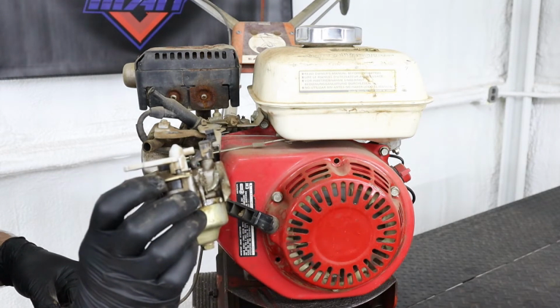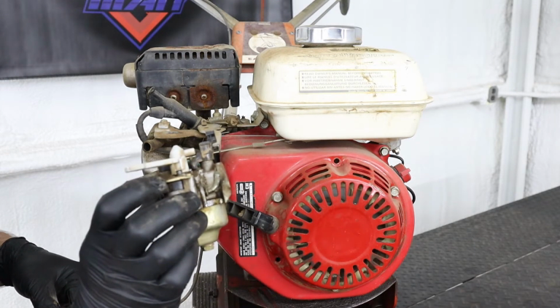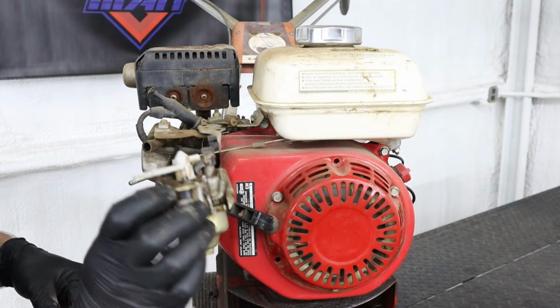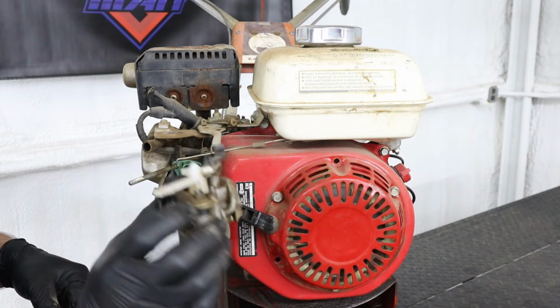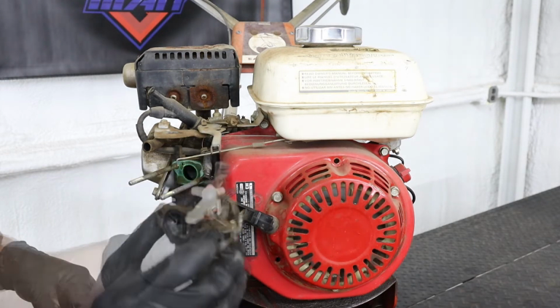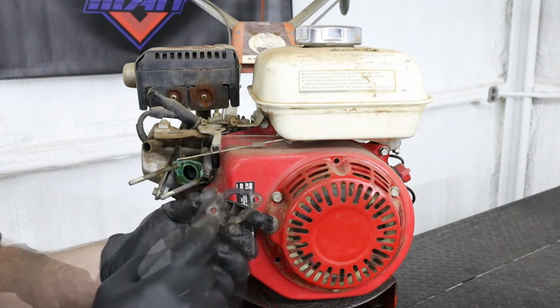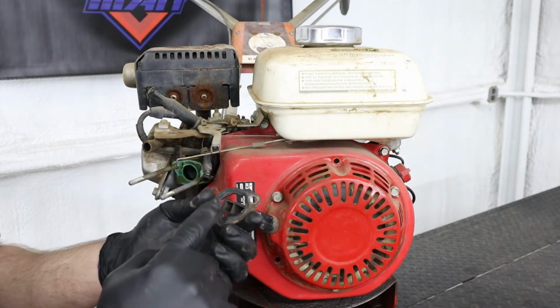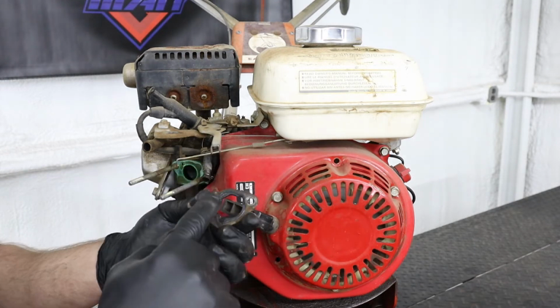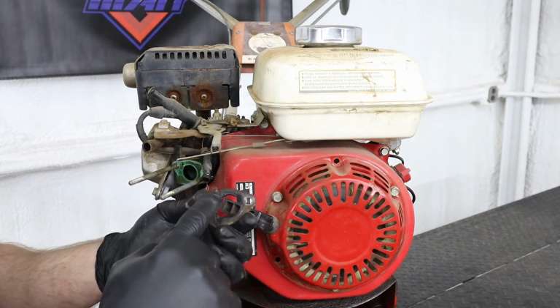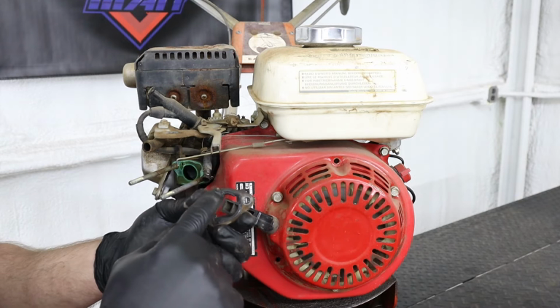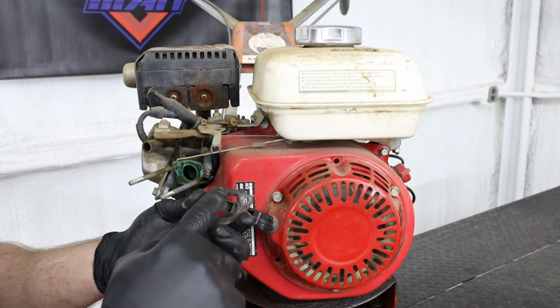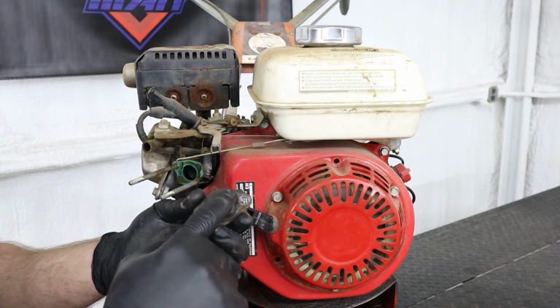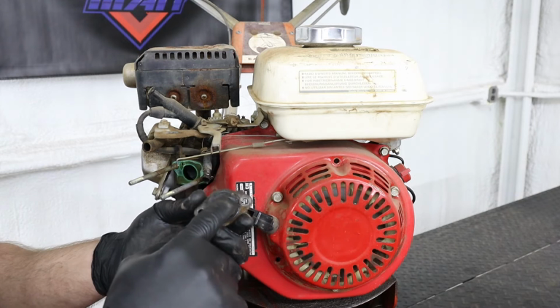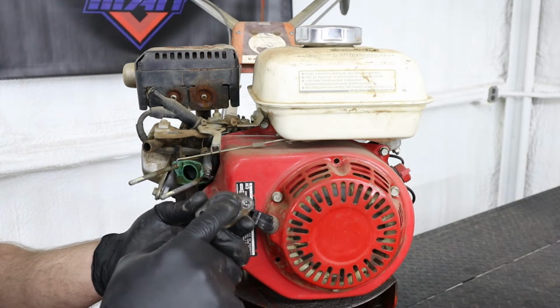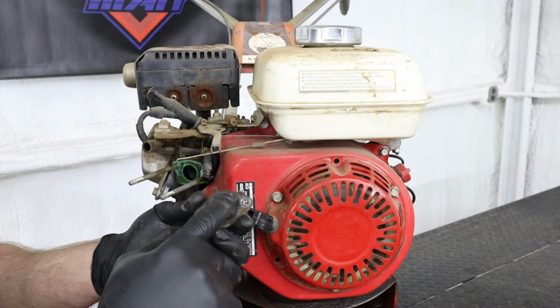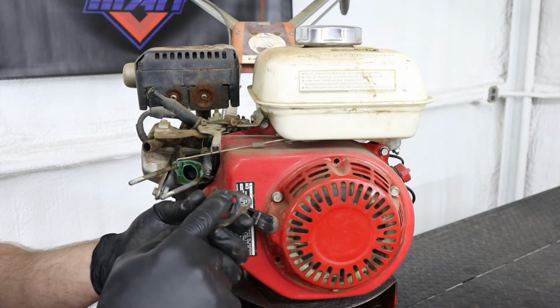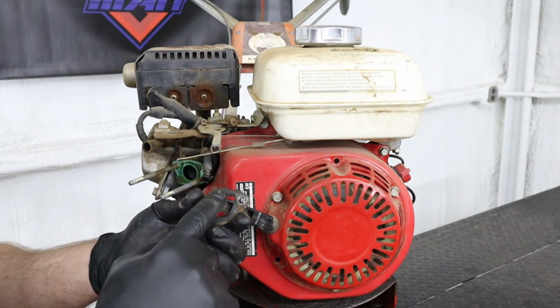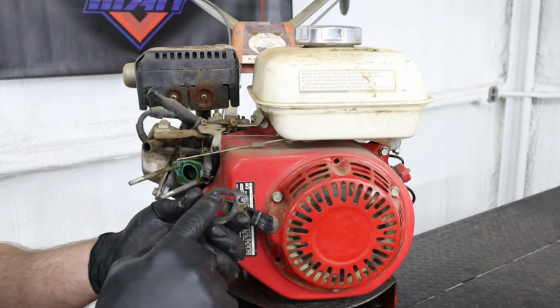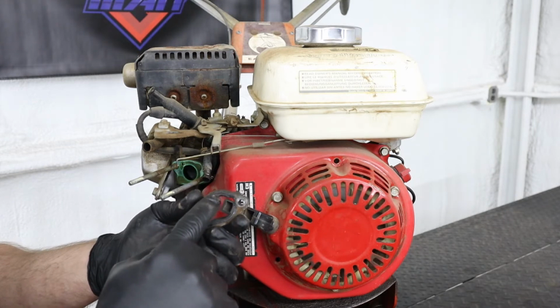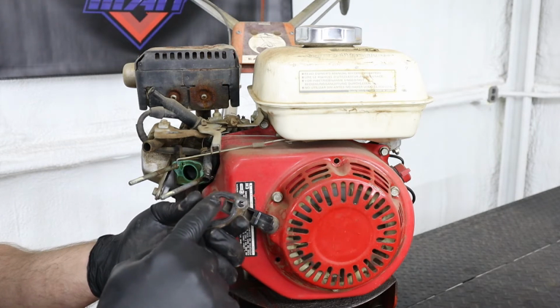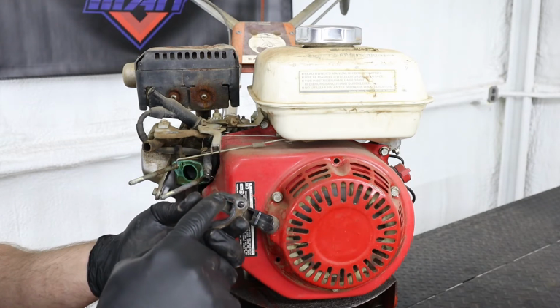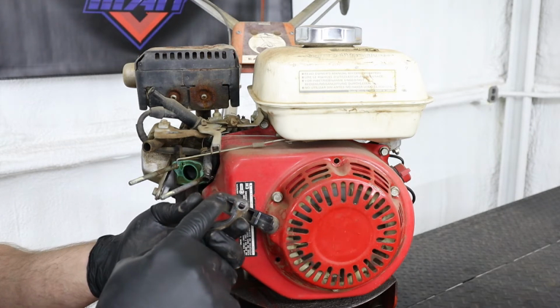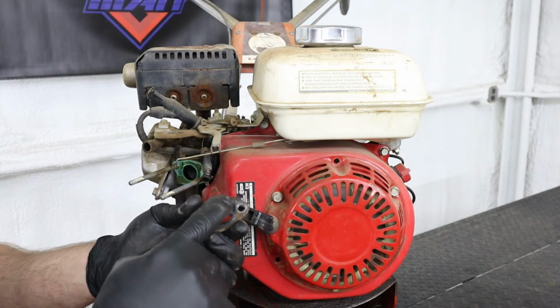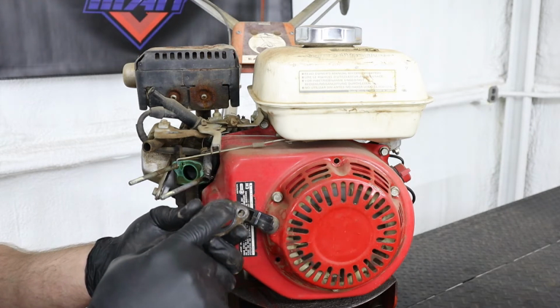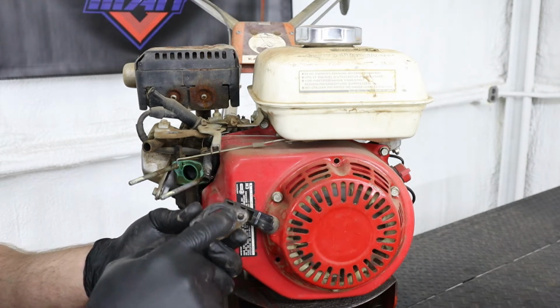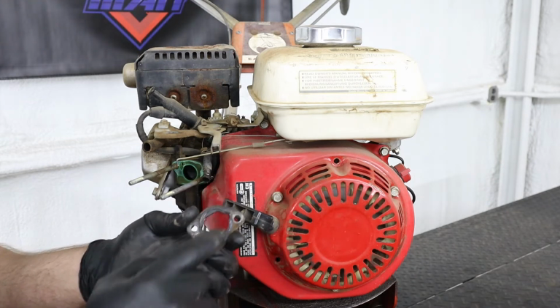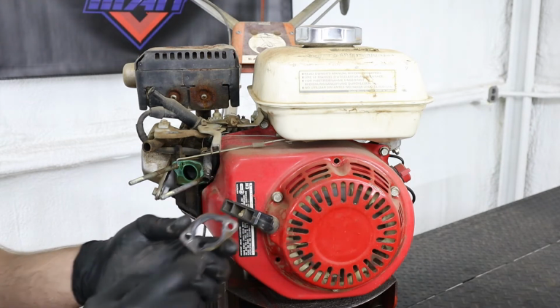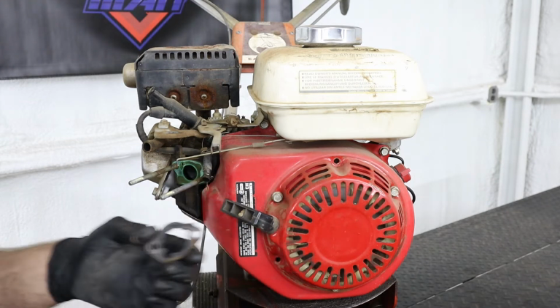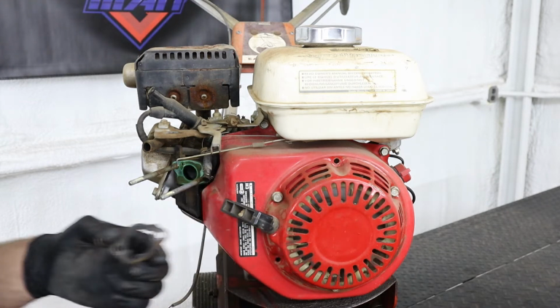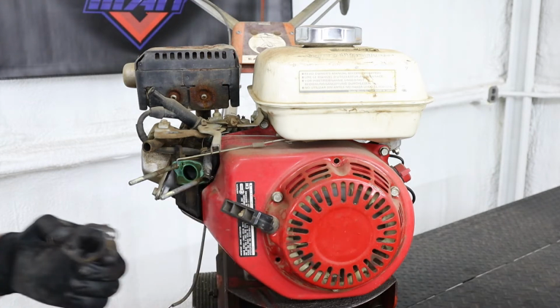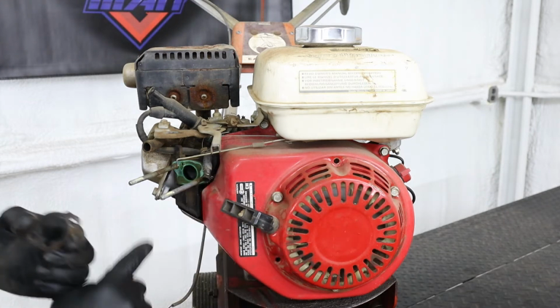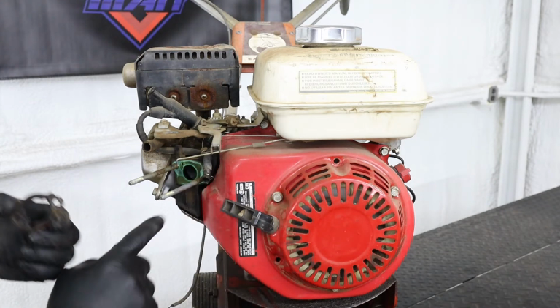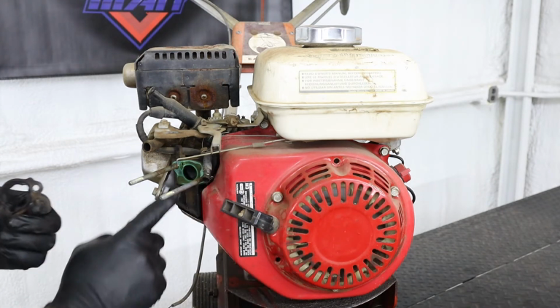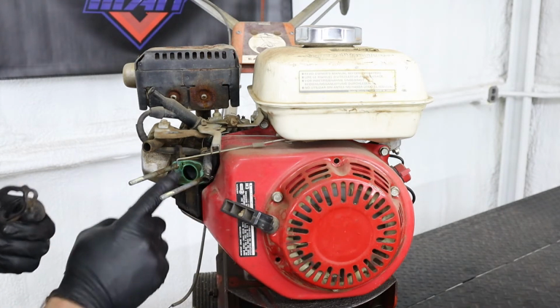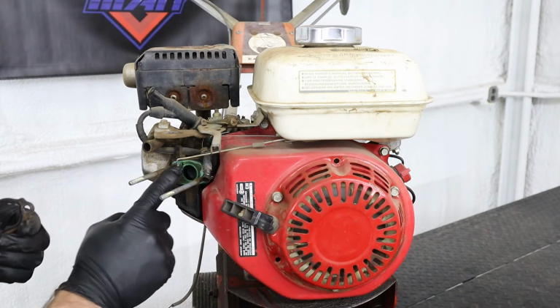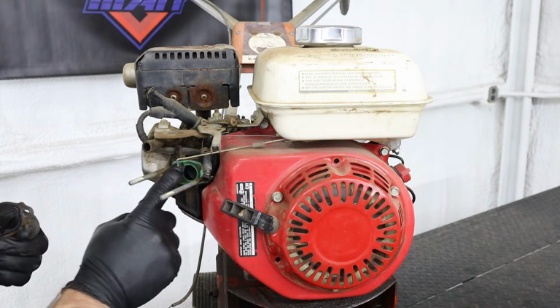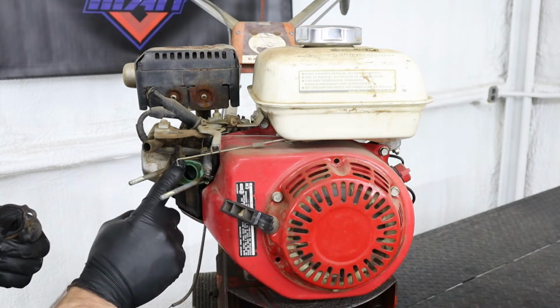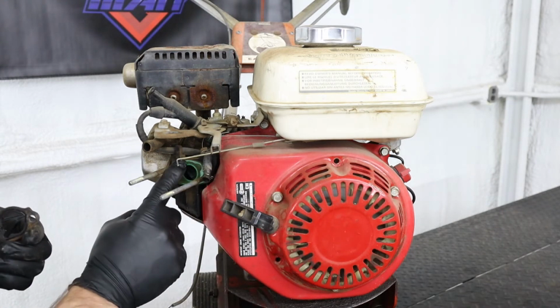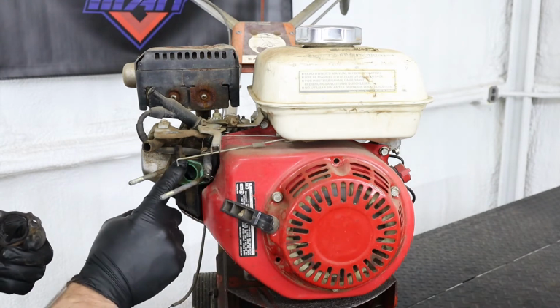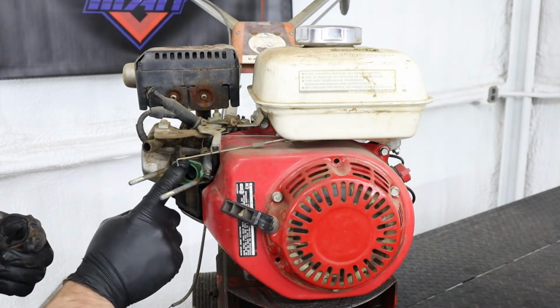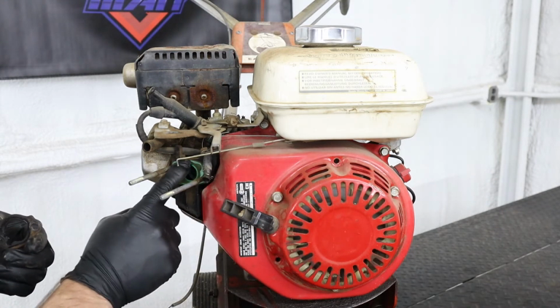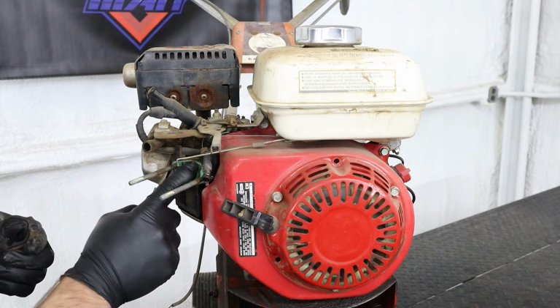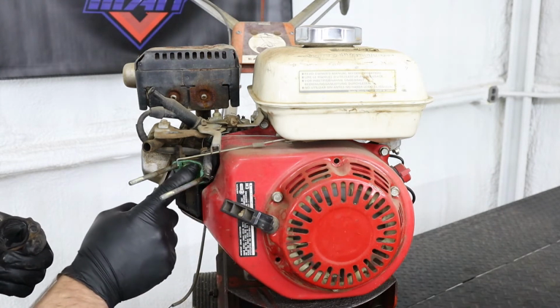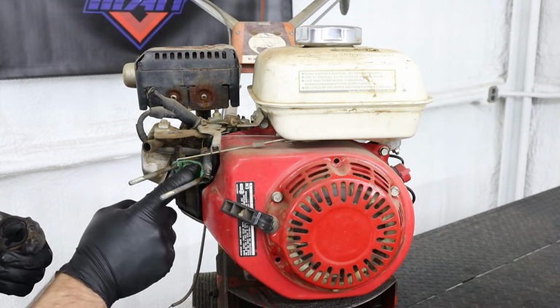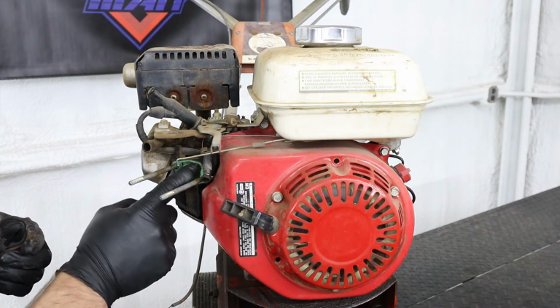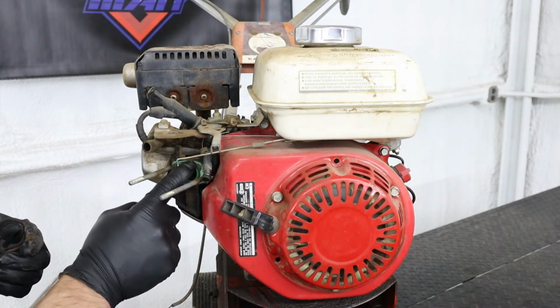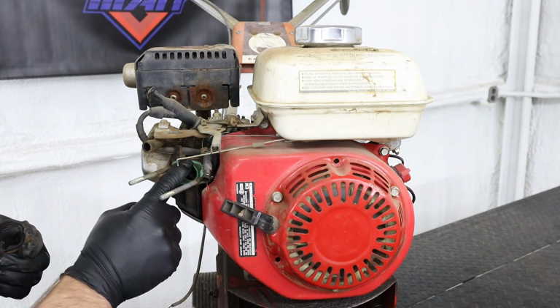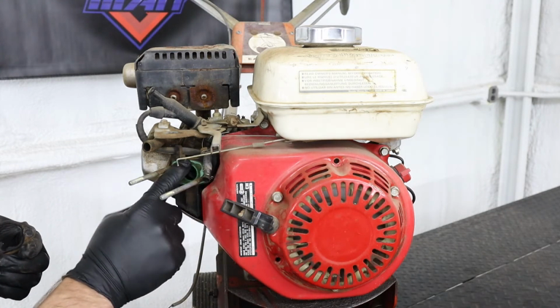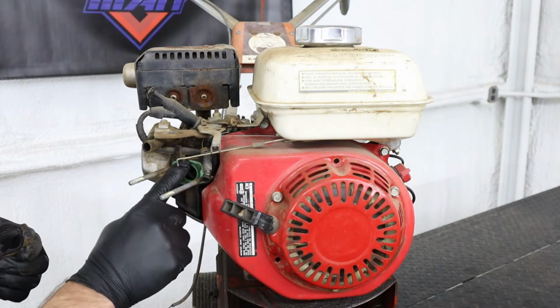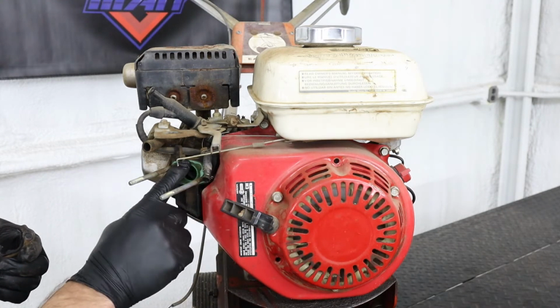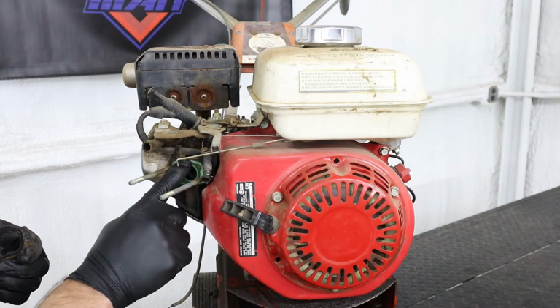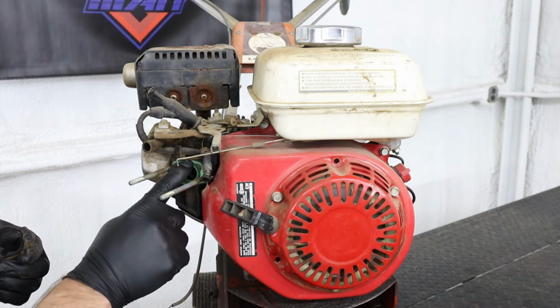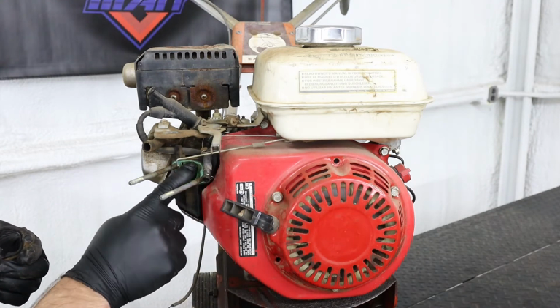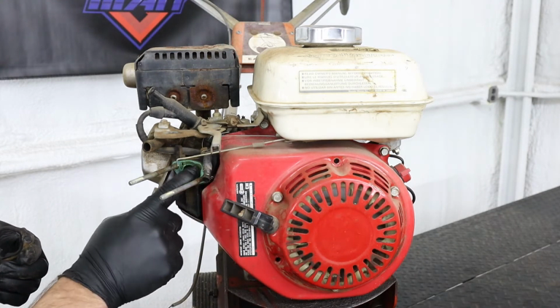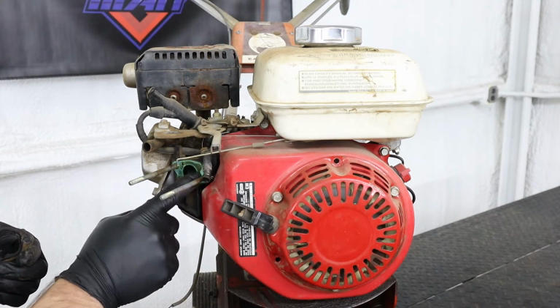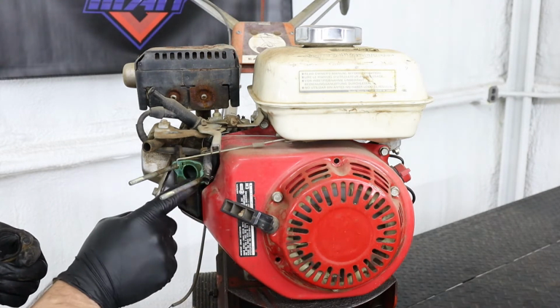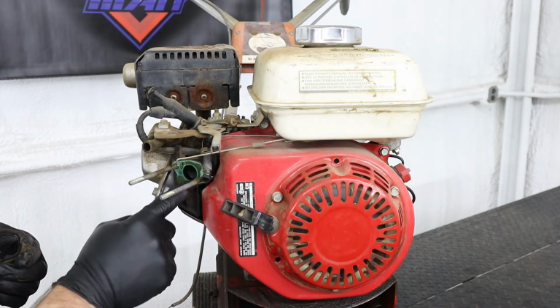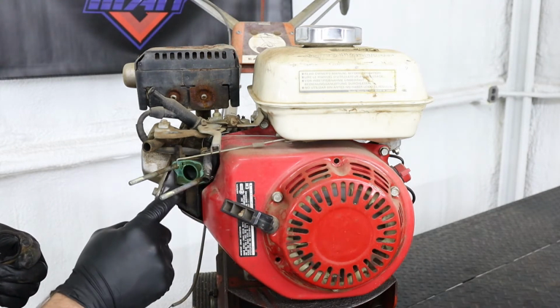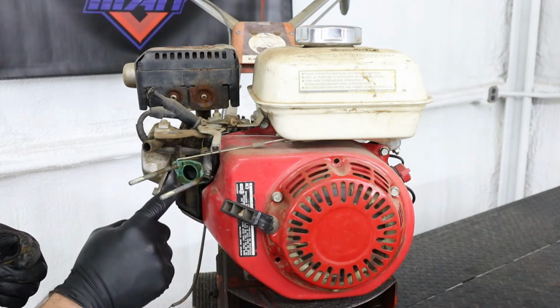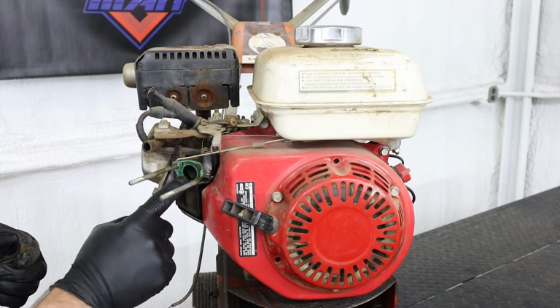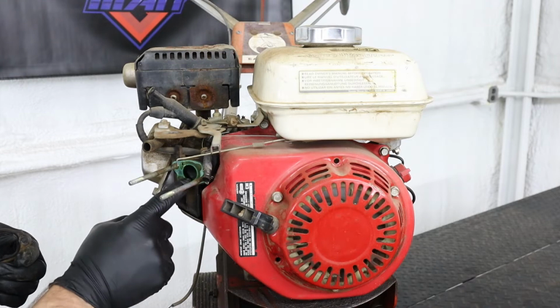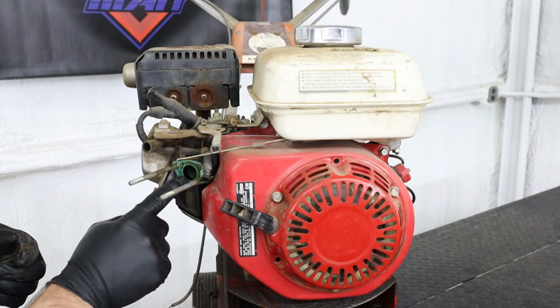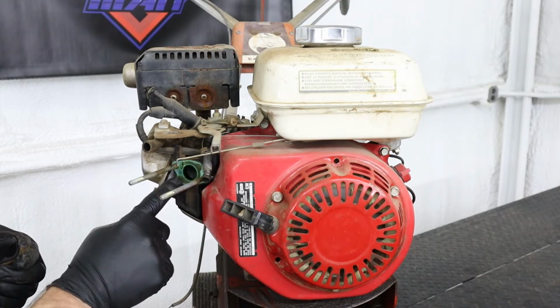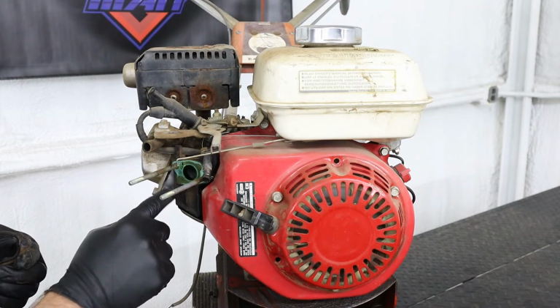On these GX series engines, you want to make sure to check the gaskets on both sides of the carburetor and replace if needed.